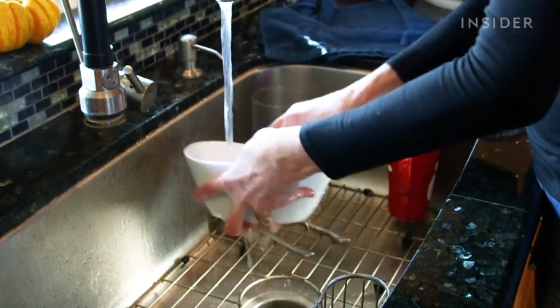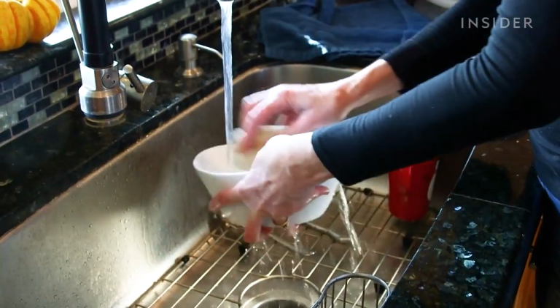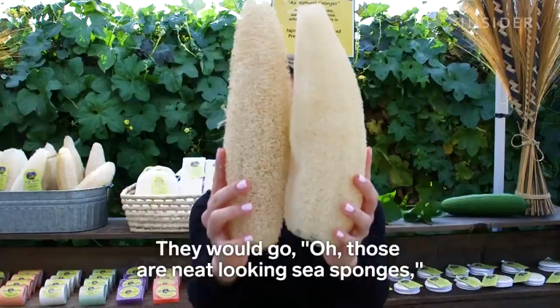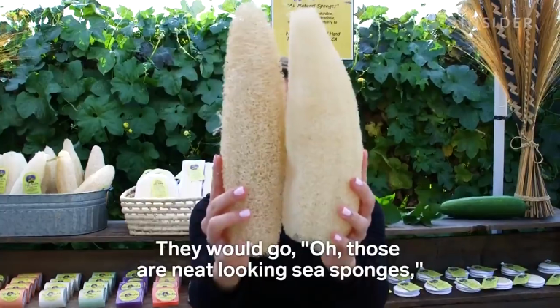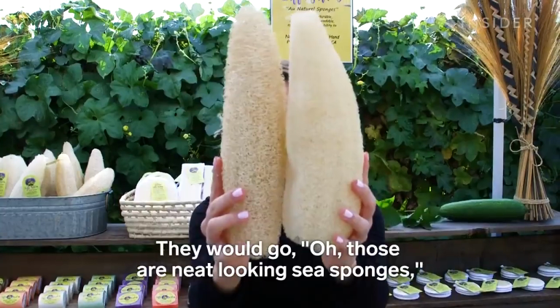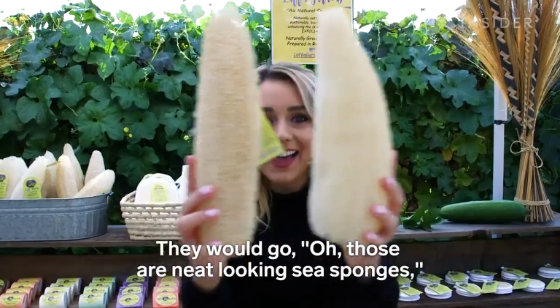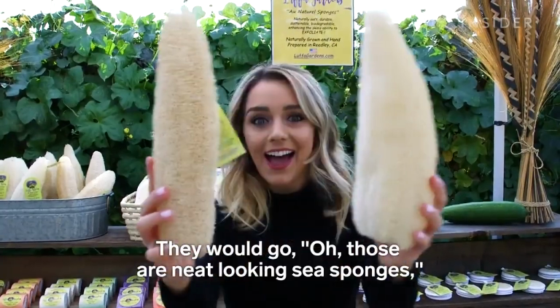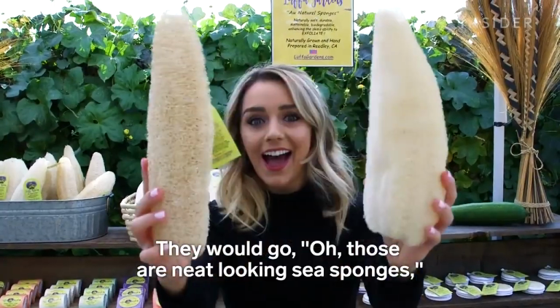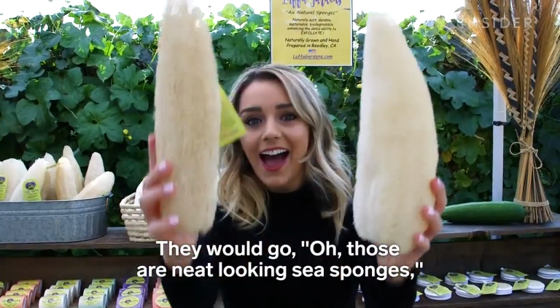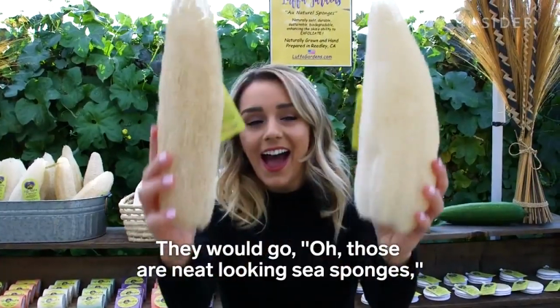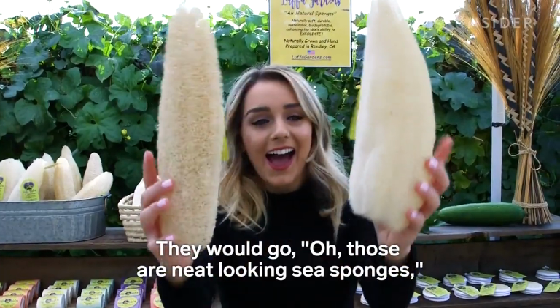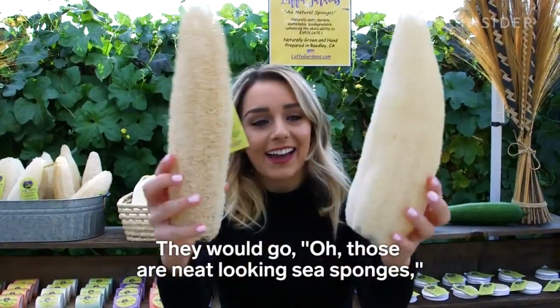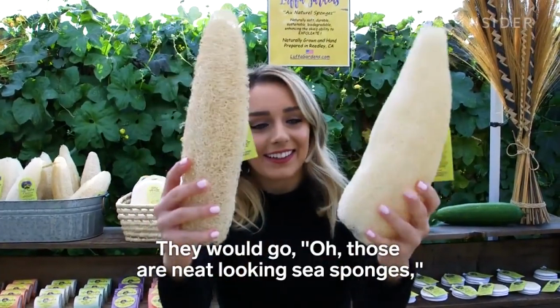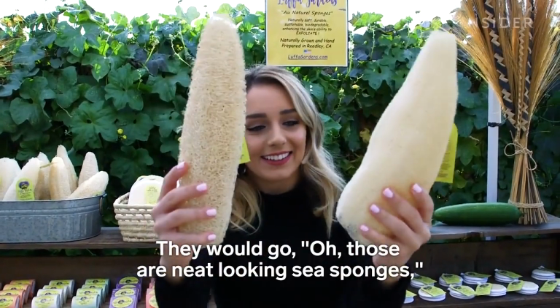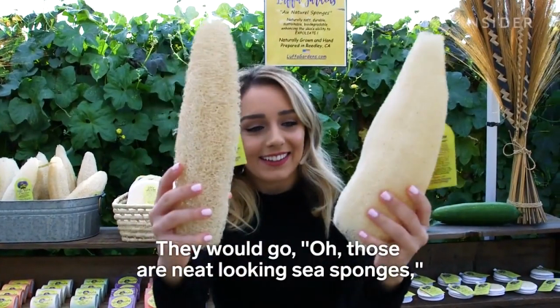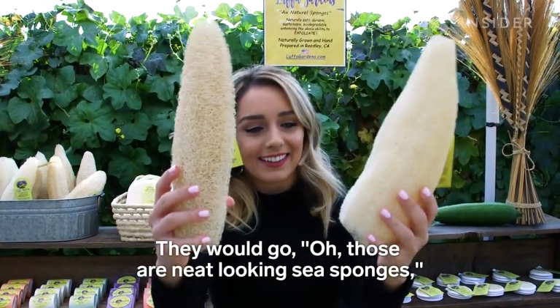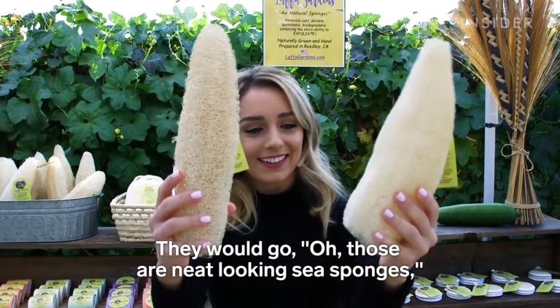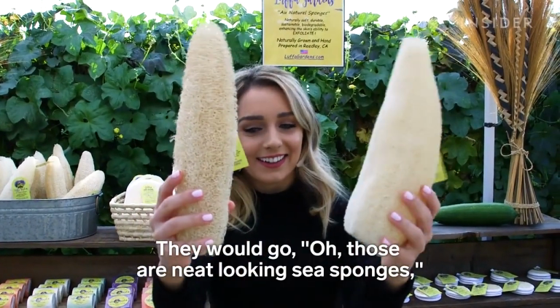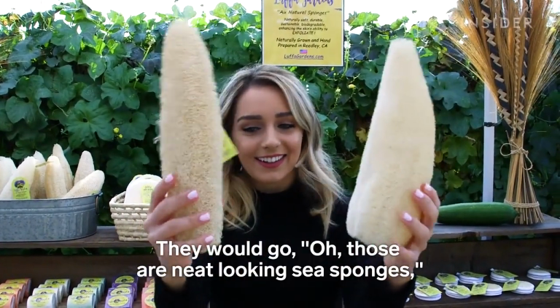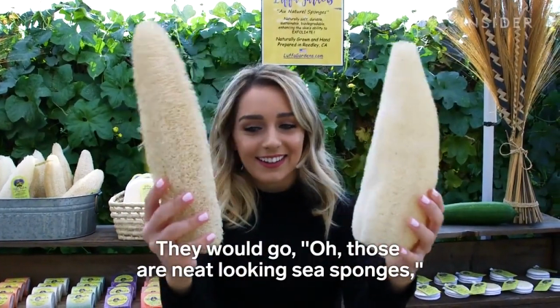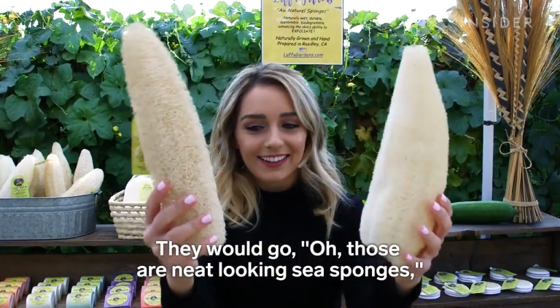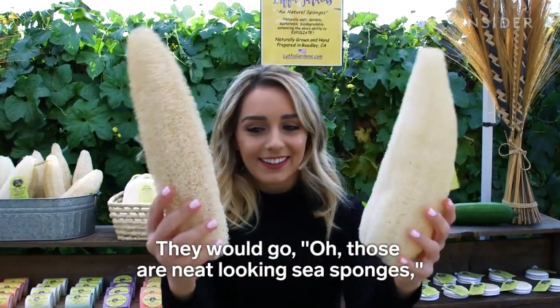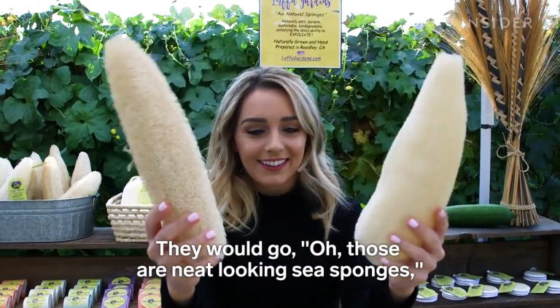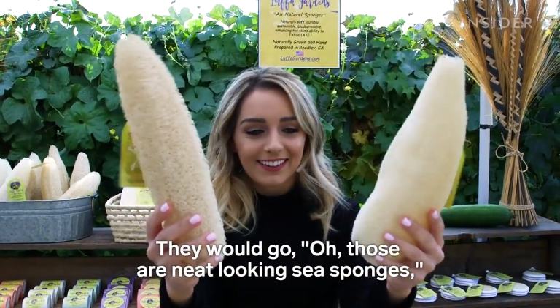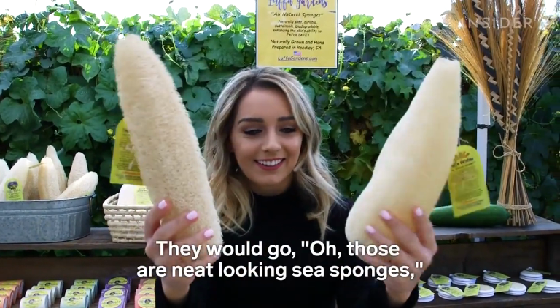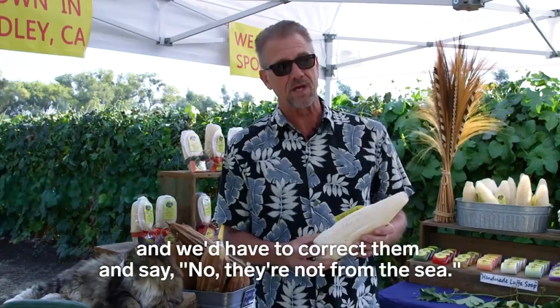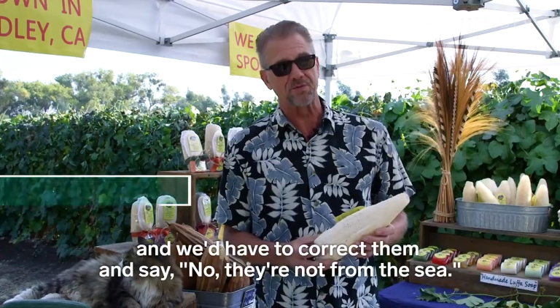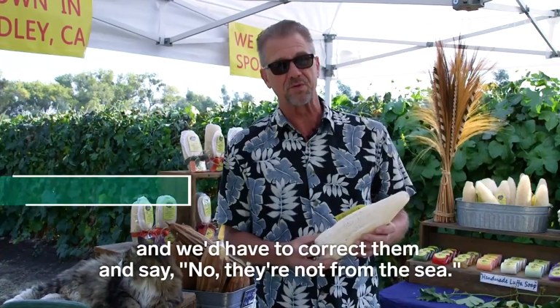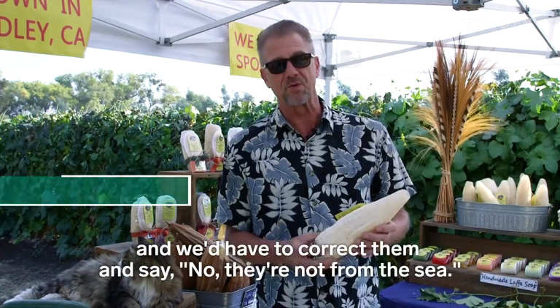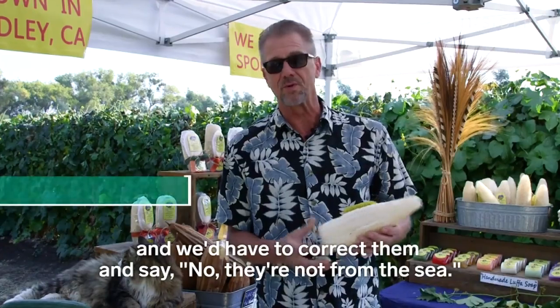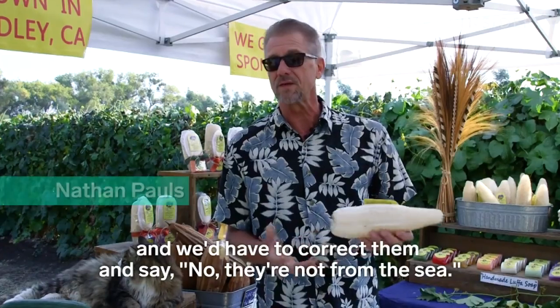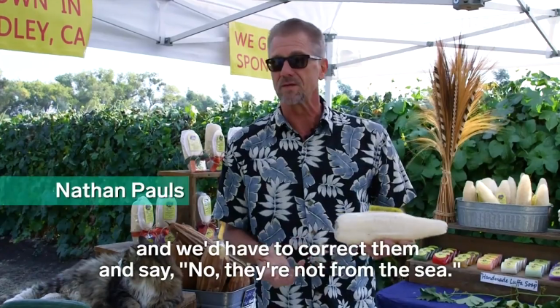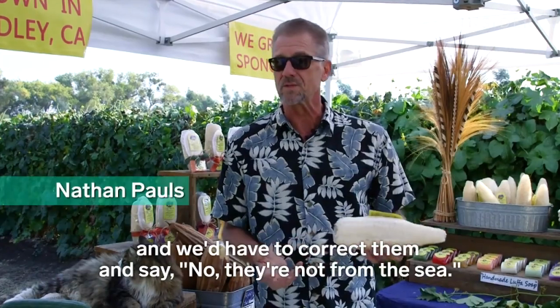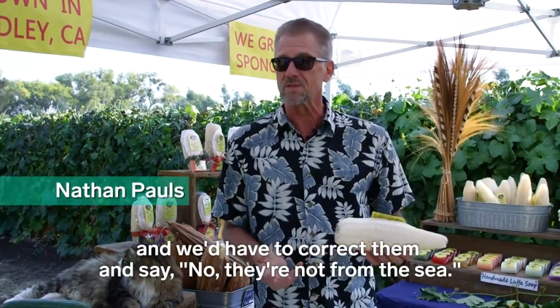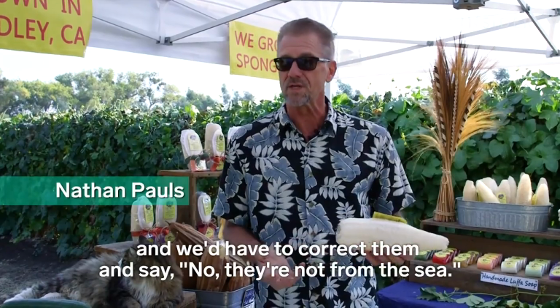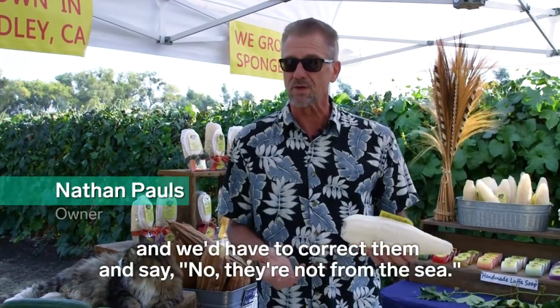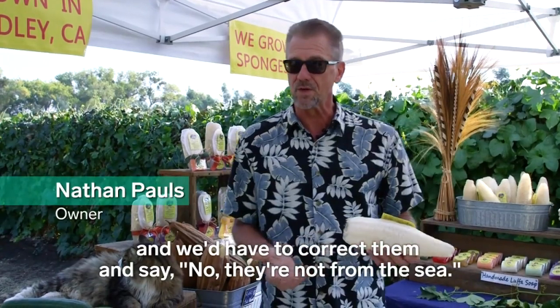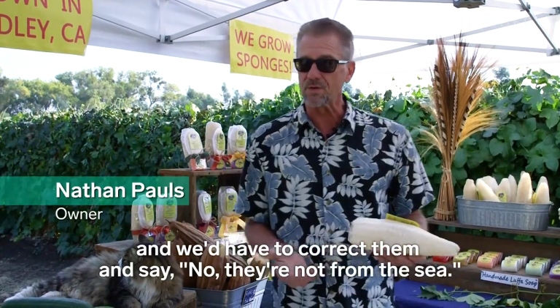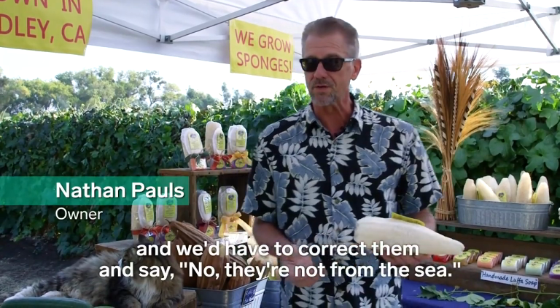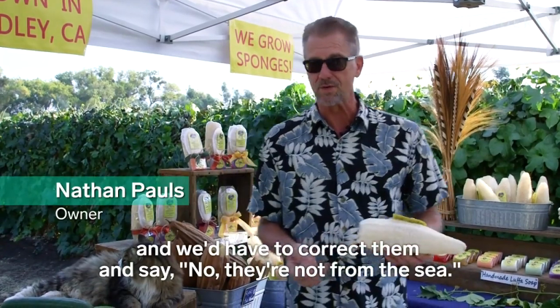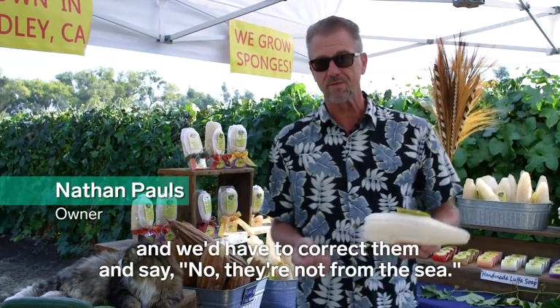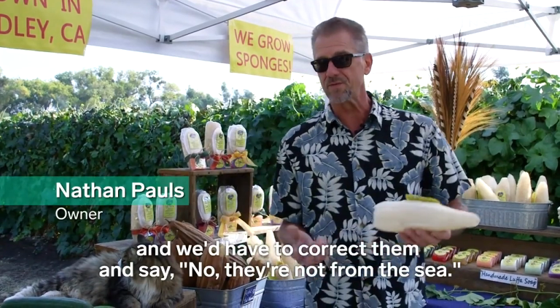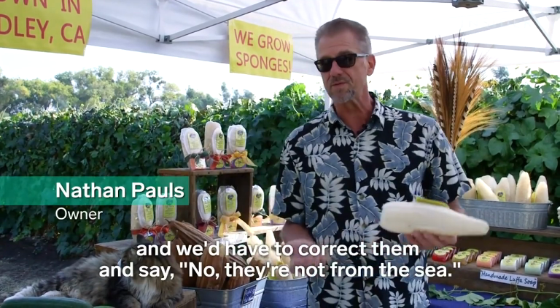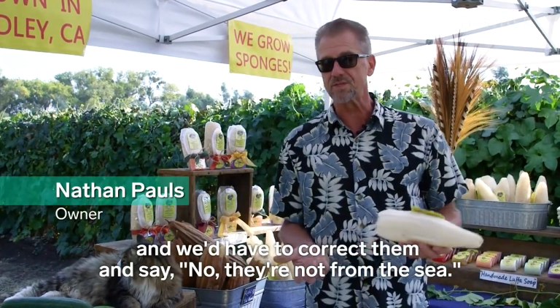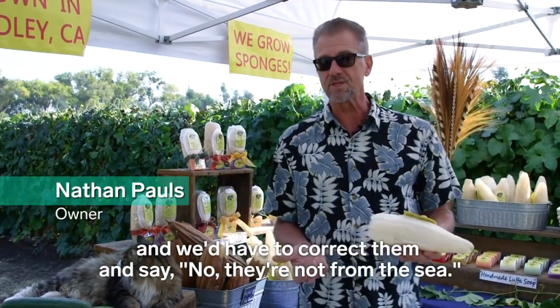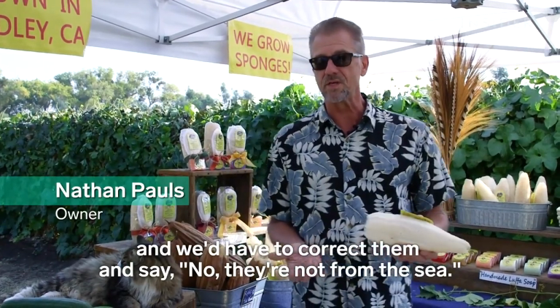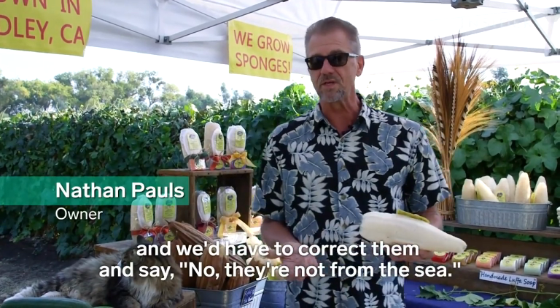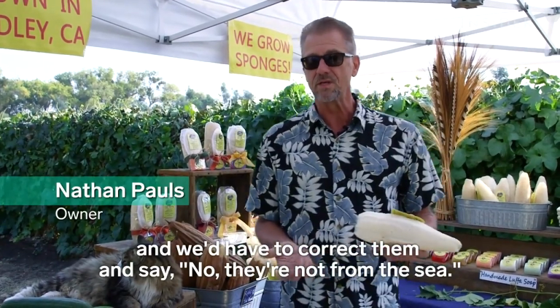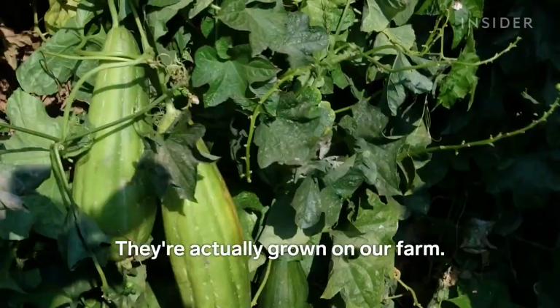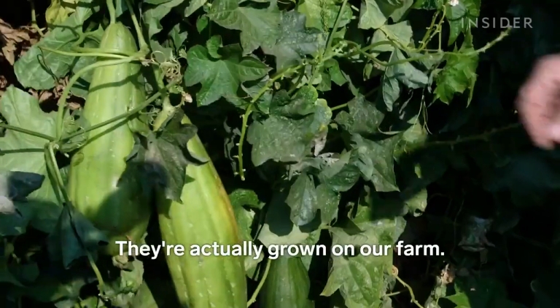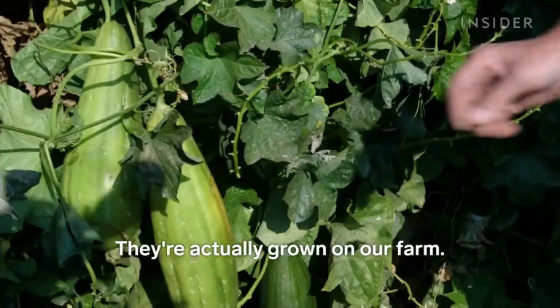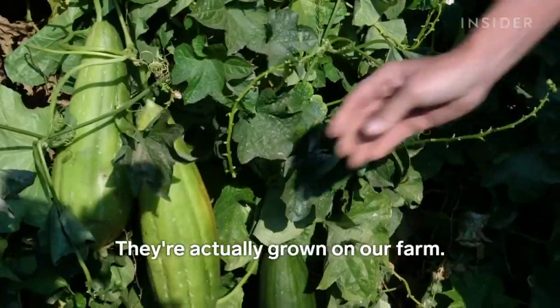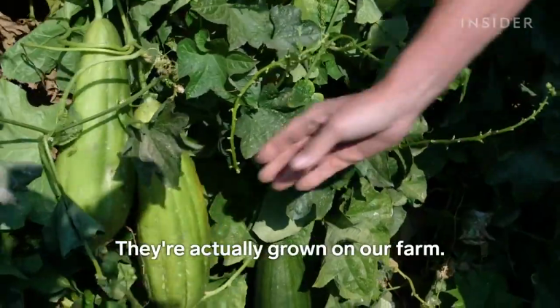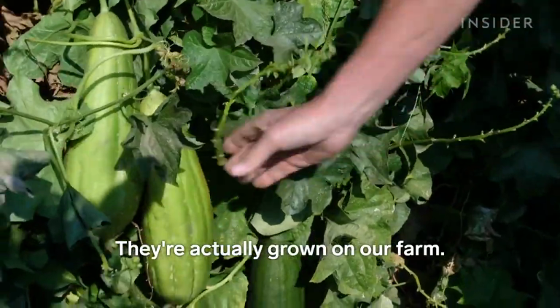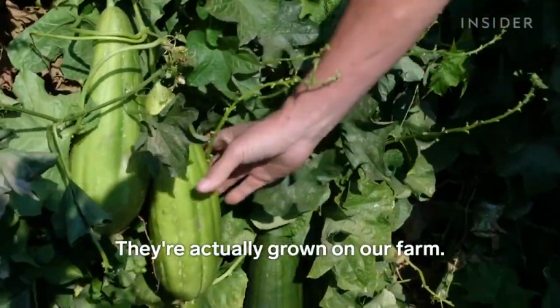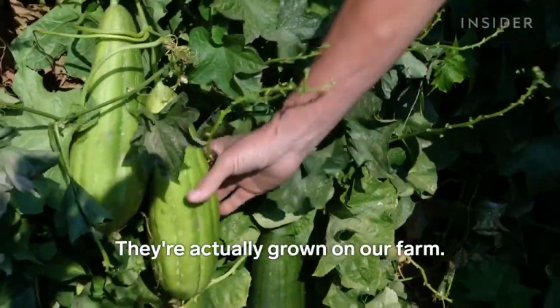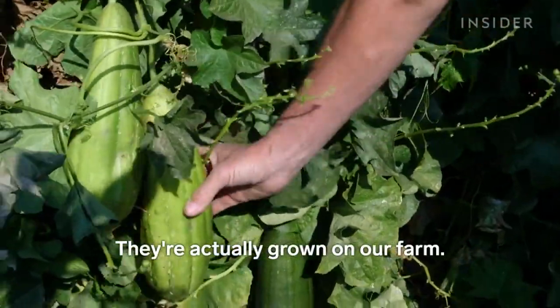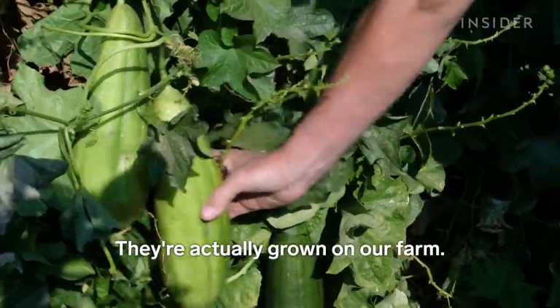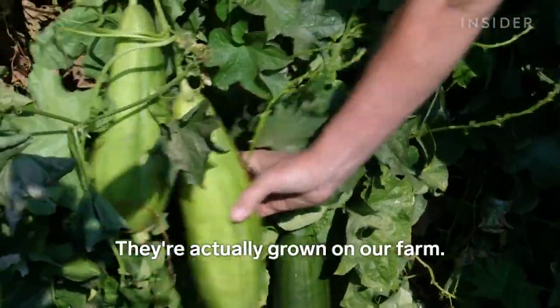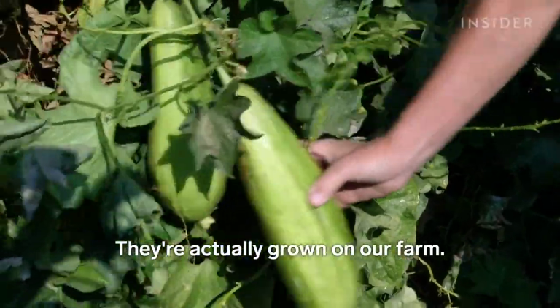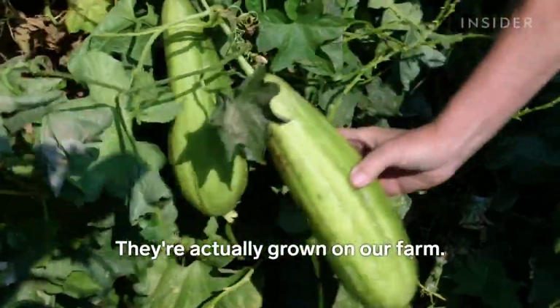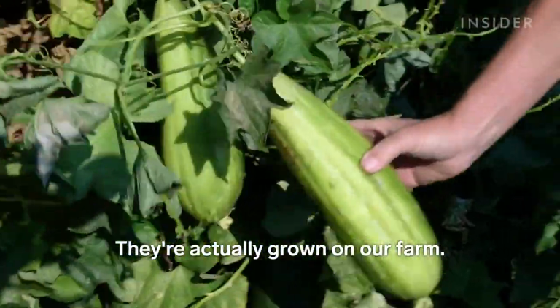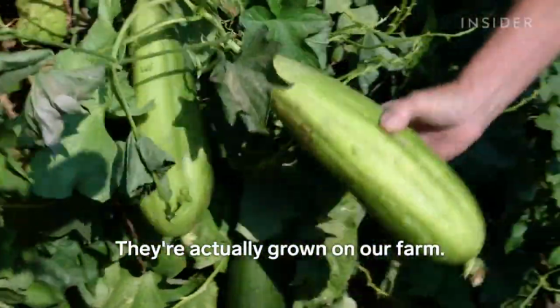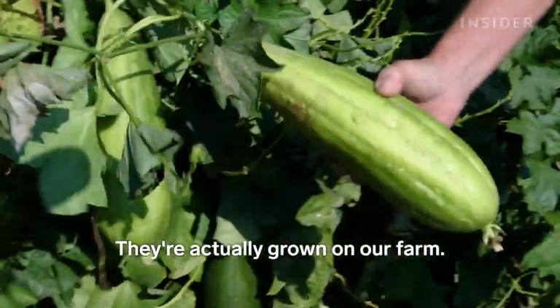They would go, oh those are neat looking sea sponges. And we'd have to correct them and say no, they're not from the sea. They're actually grown on our farm.